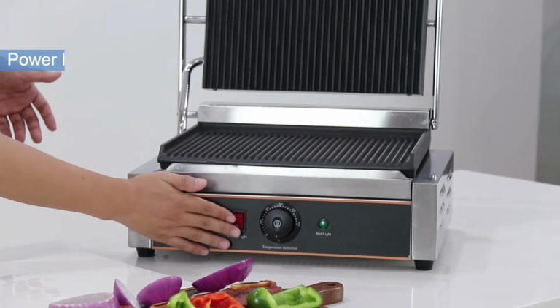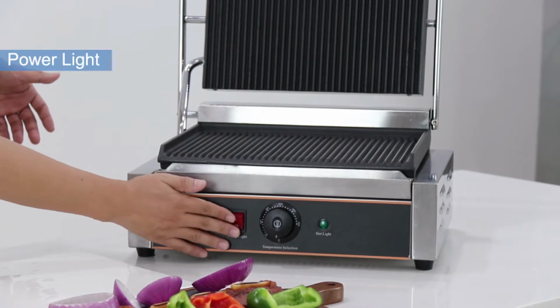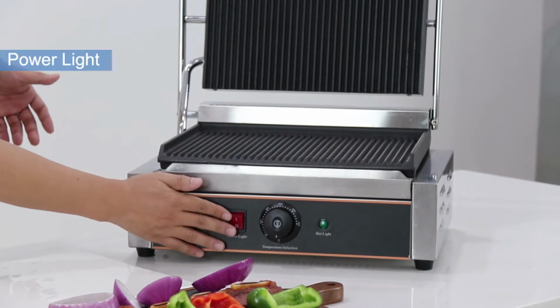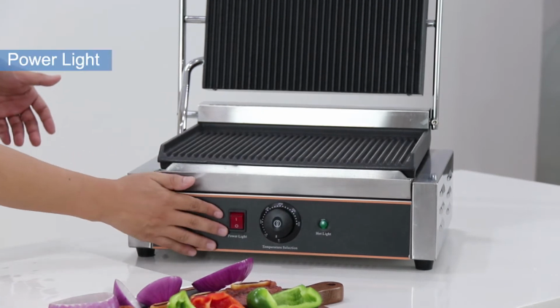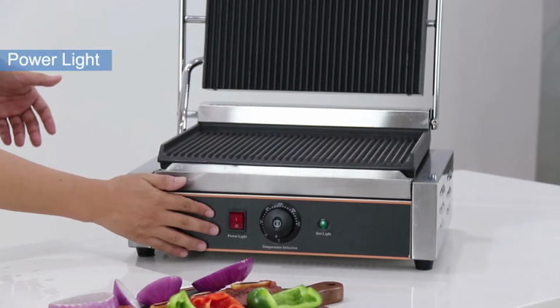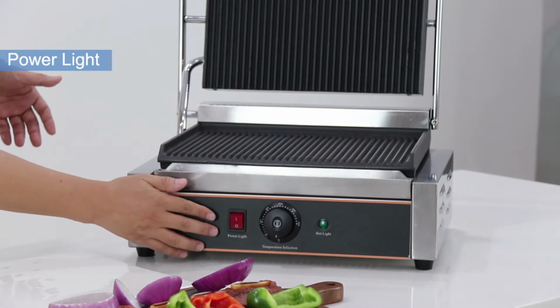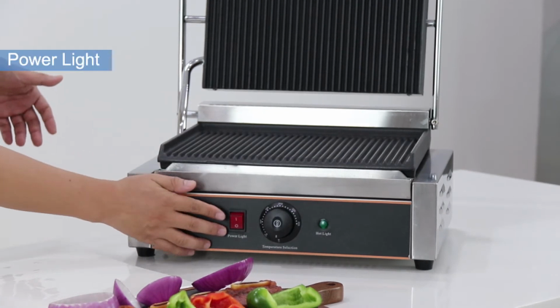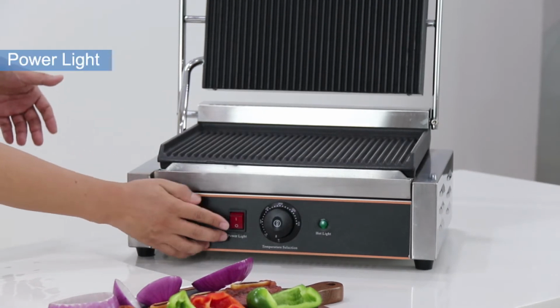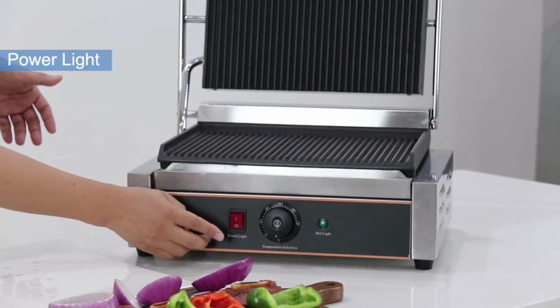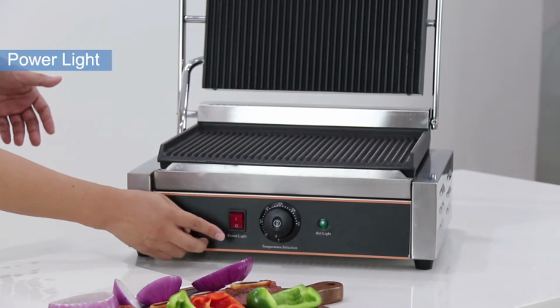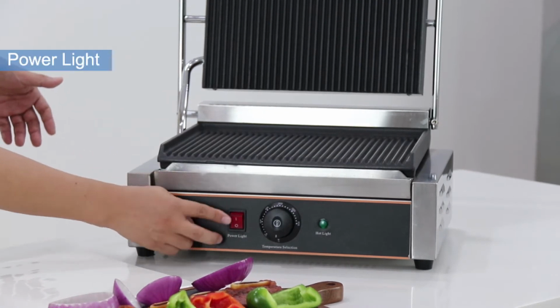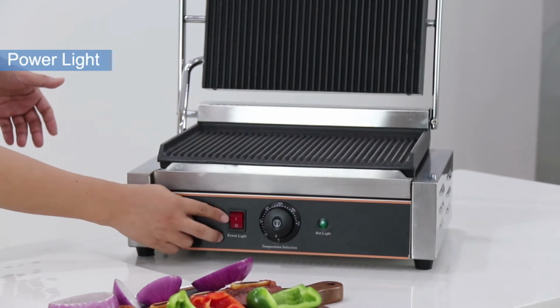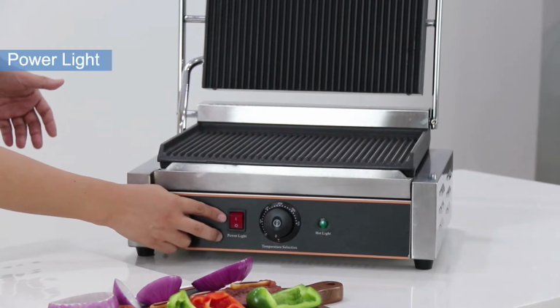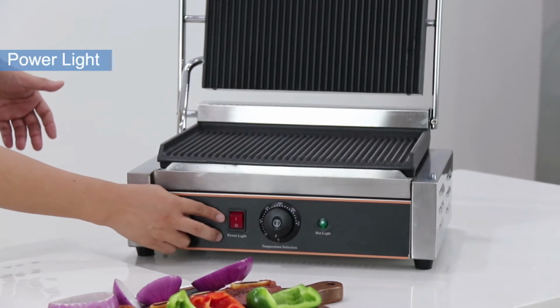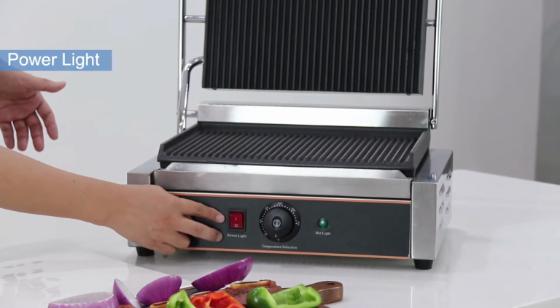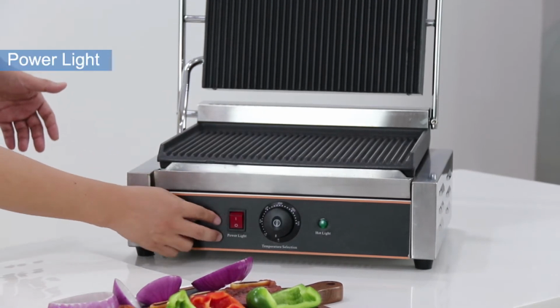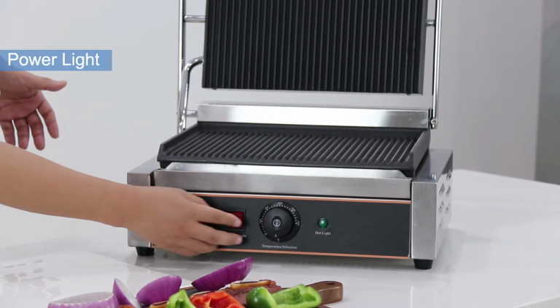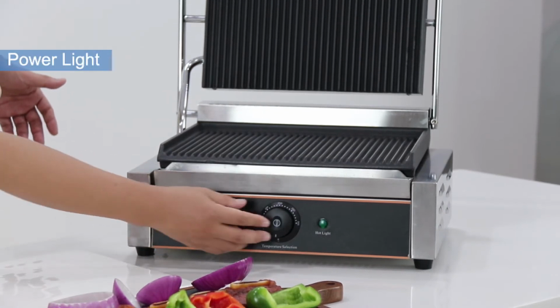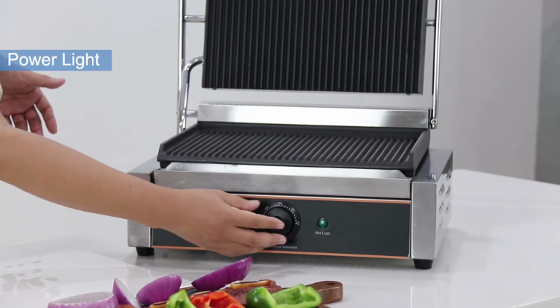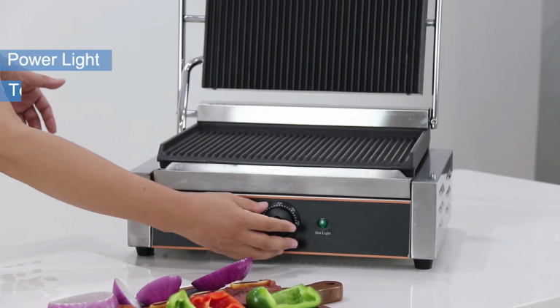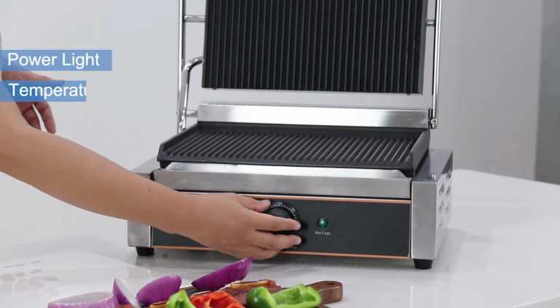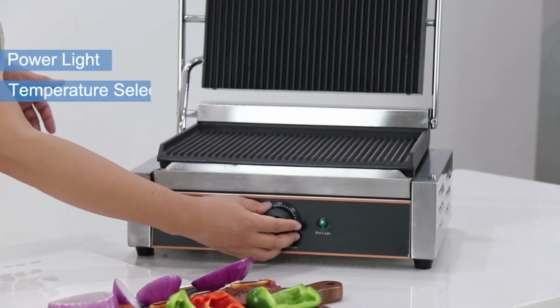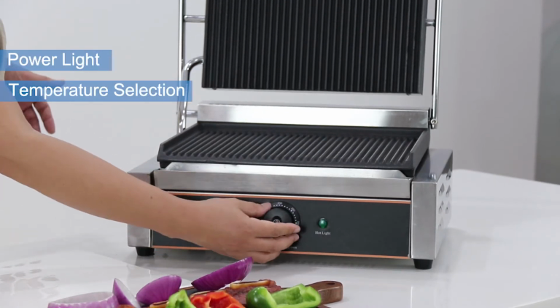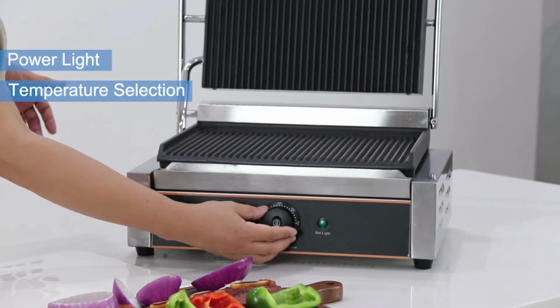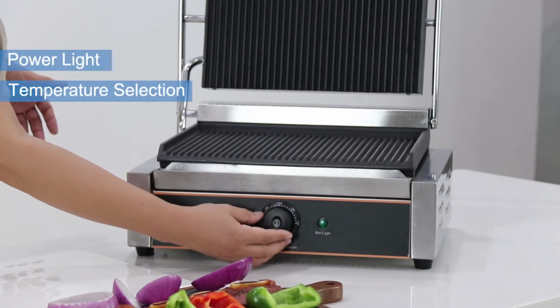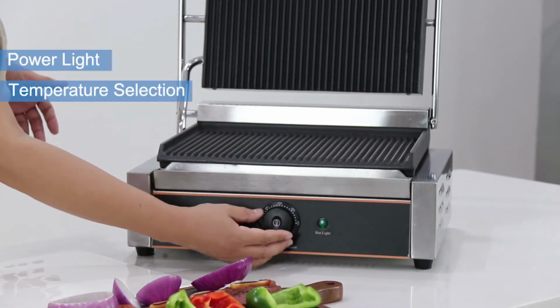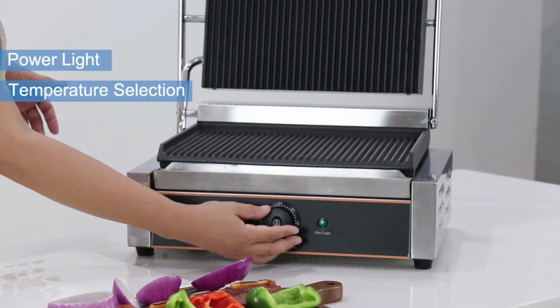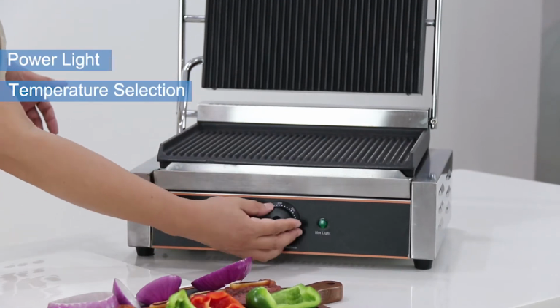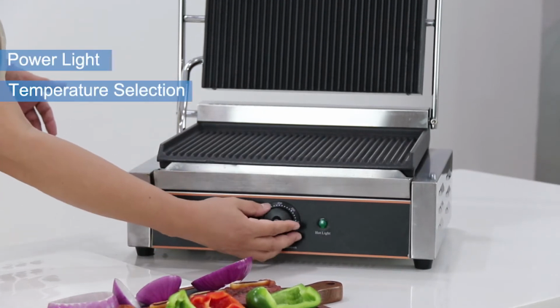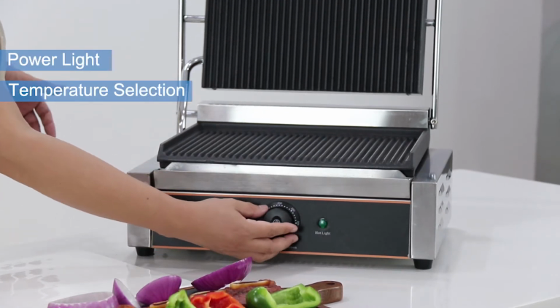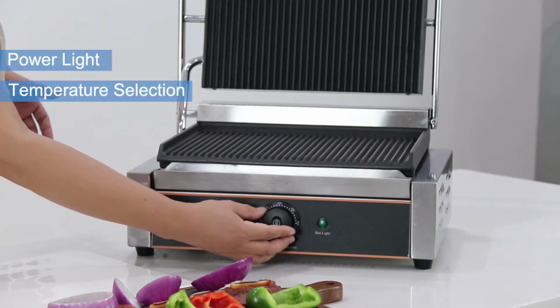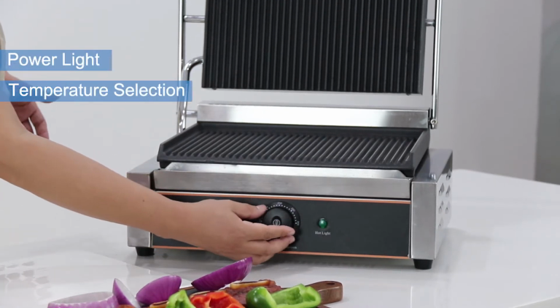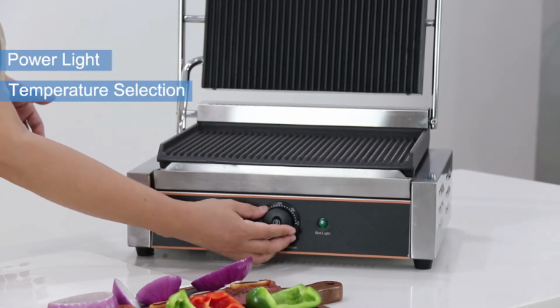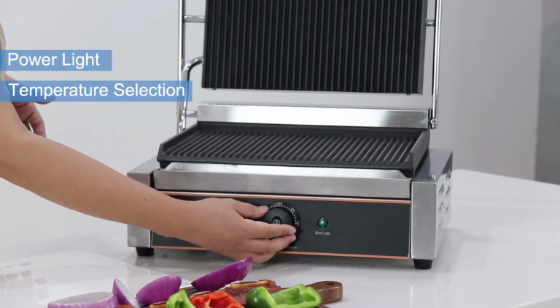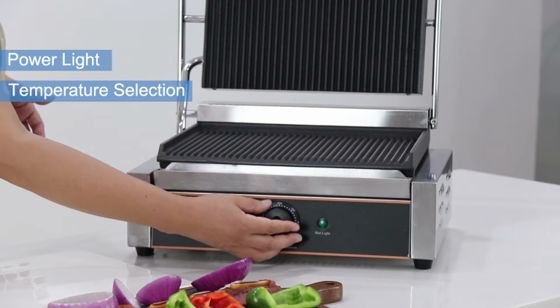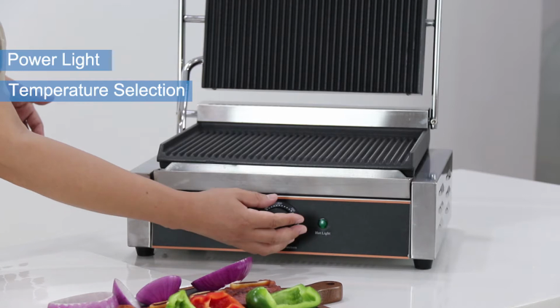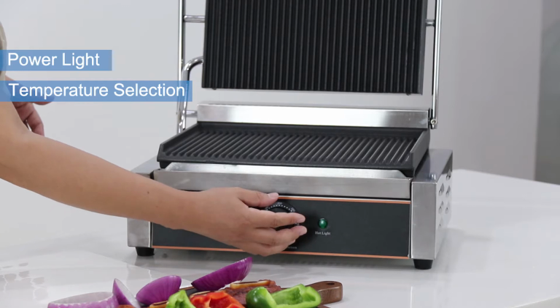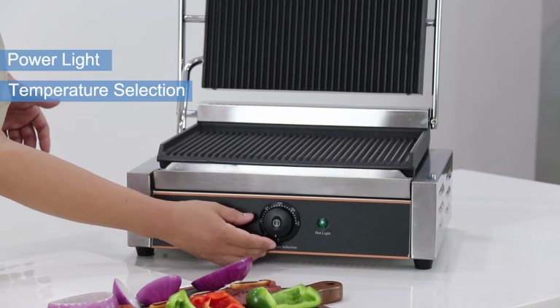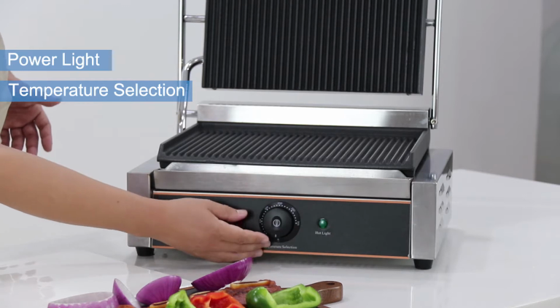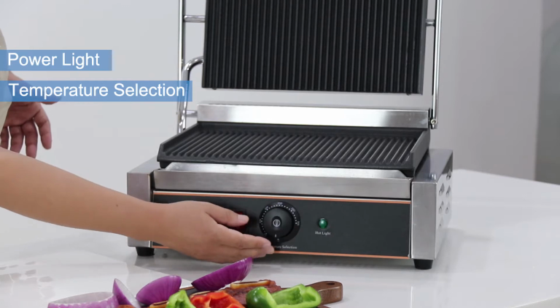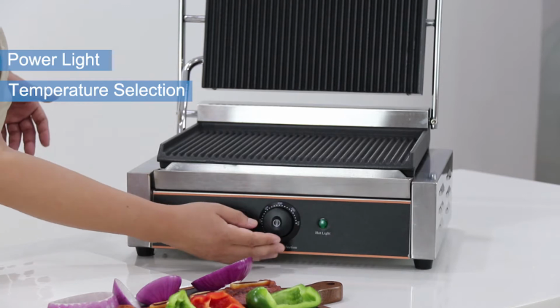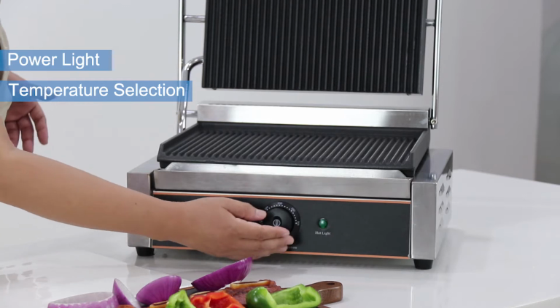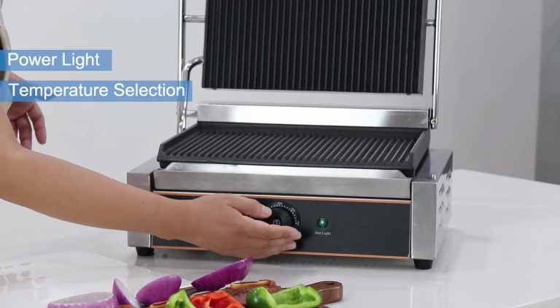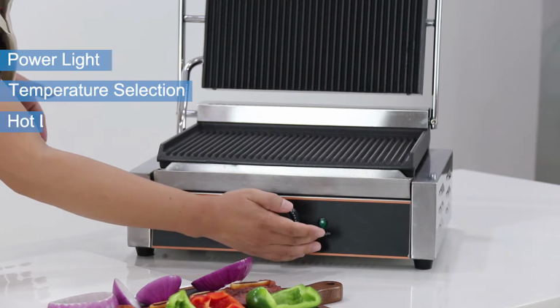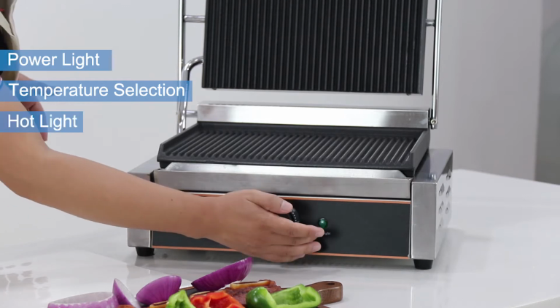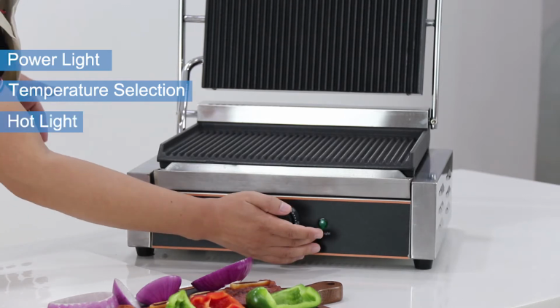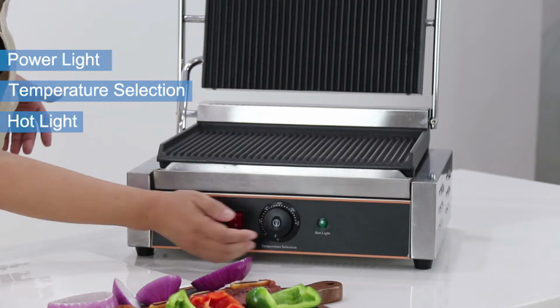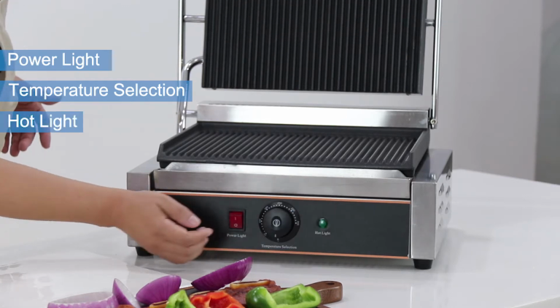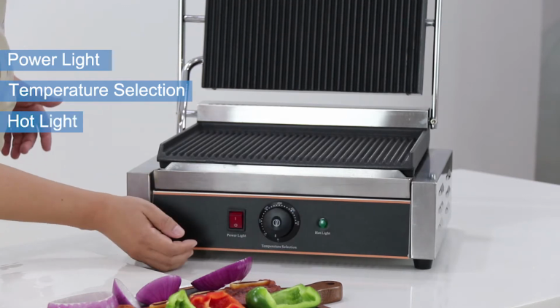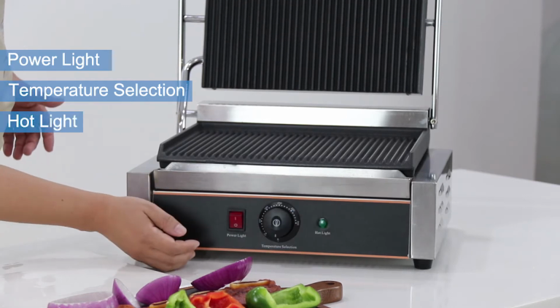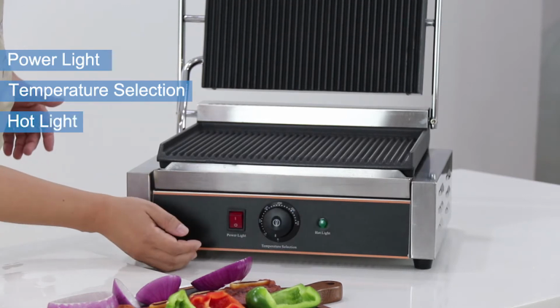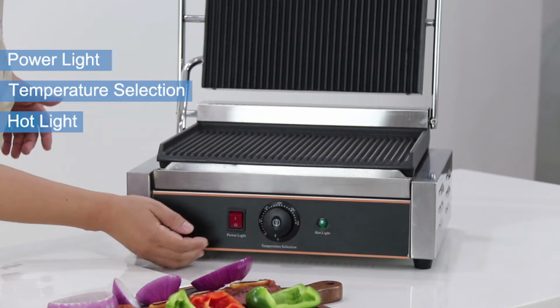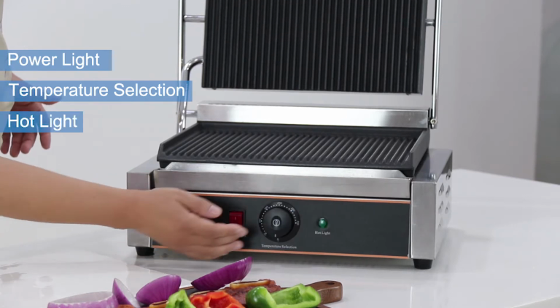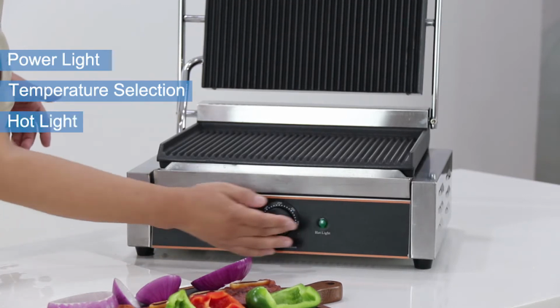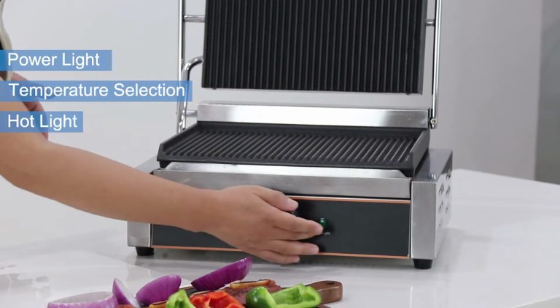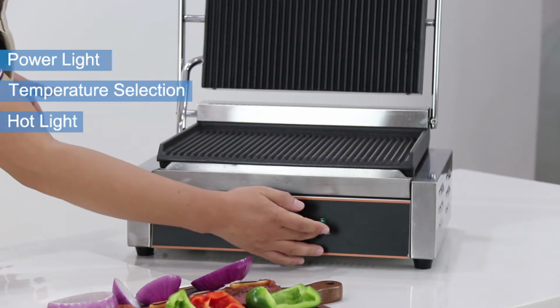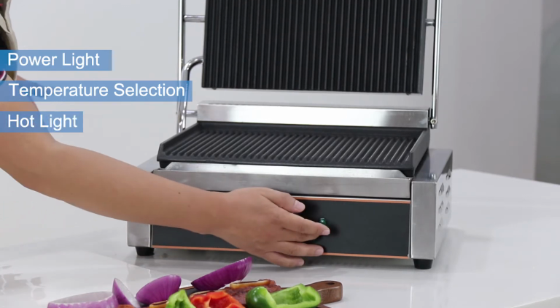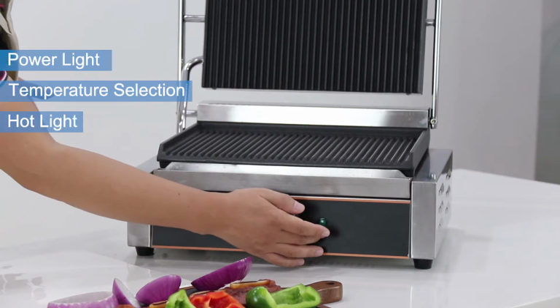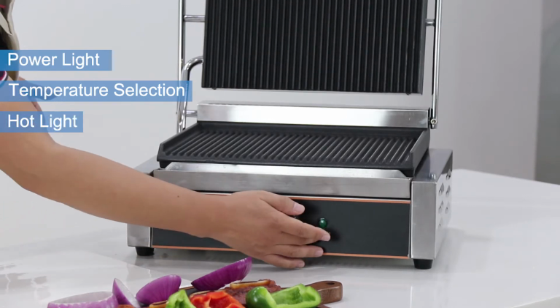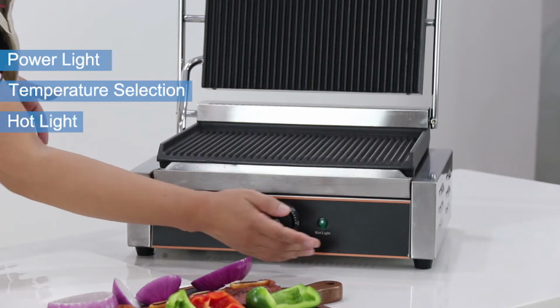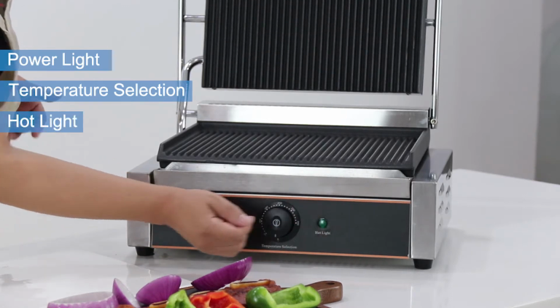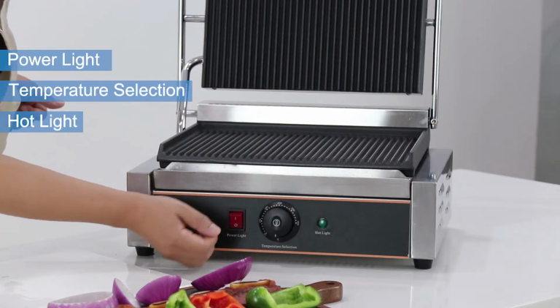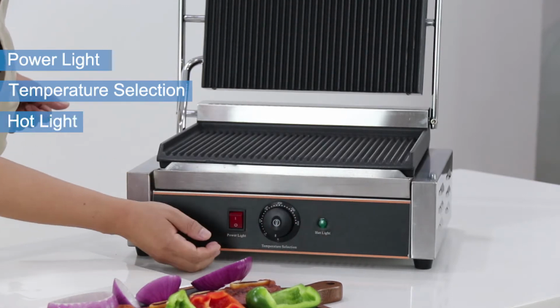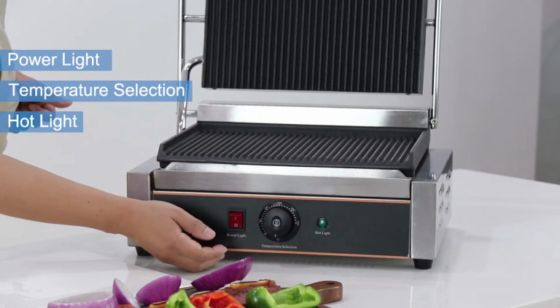The red indicator is the power line. The middle one shows the desired temperature, and the green line is the heating indicator.